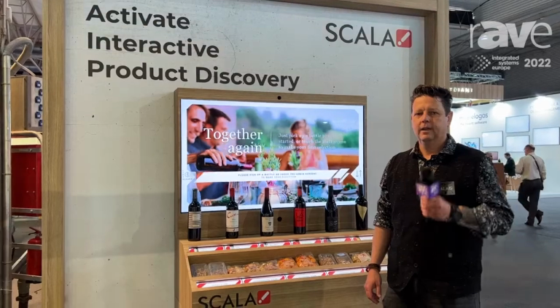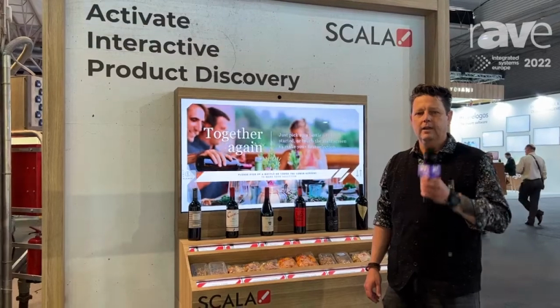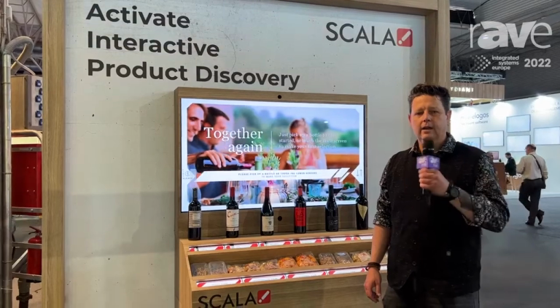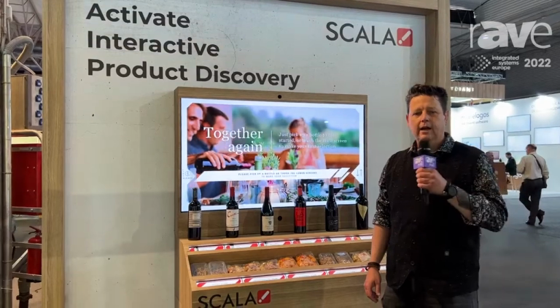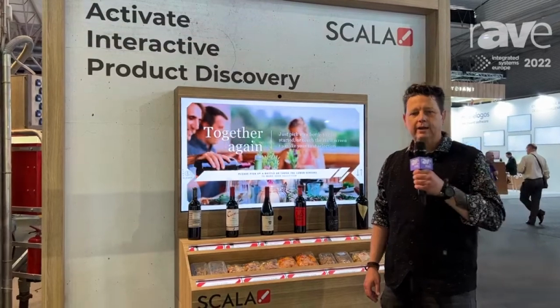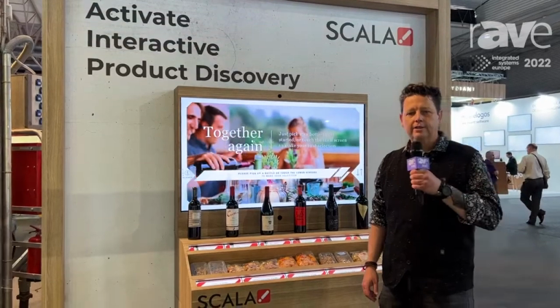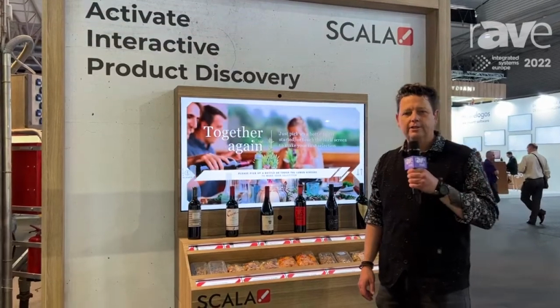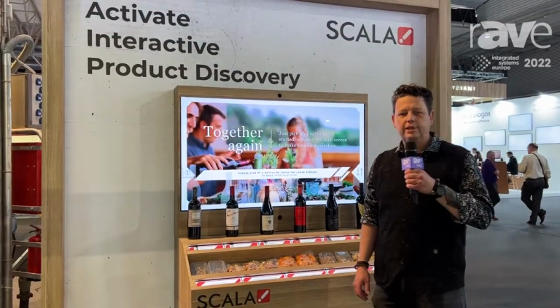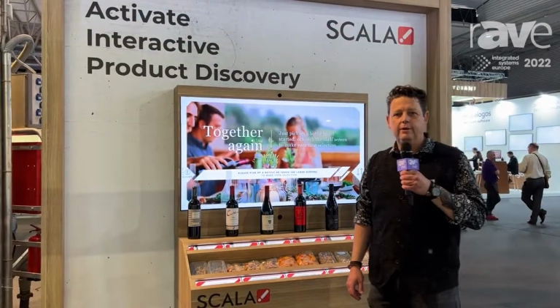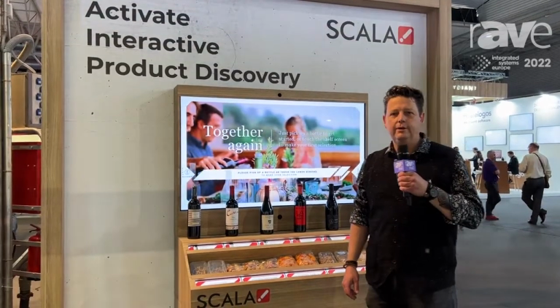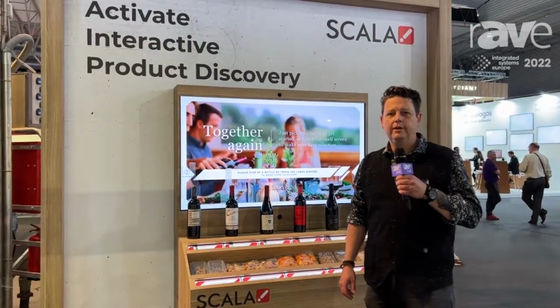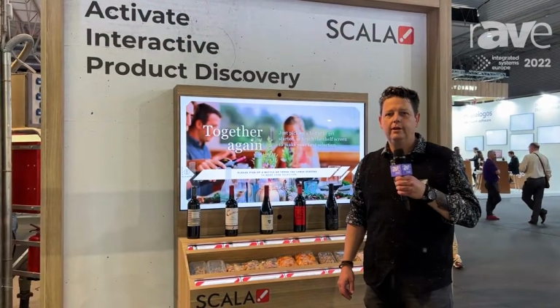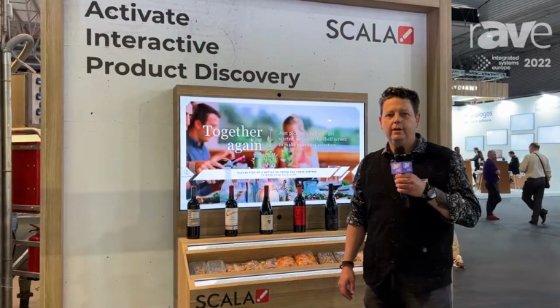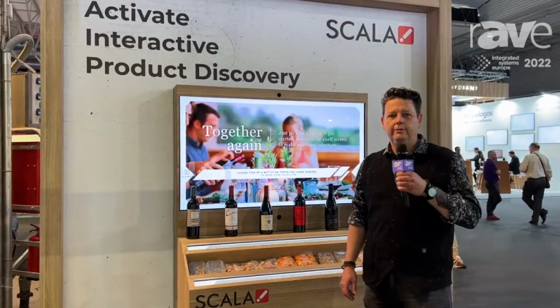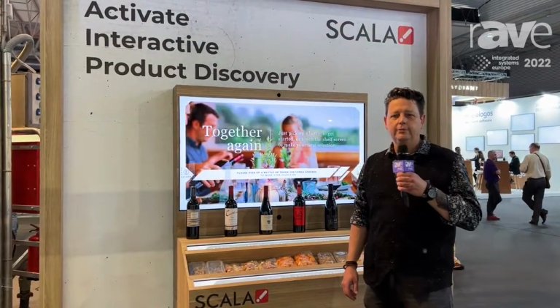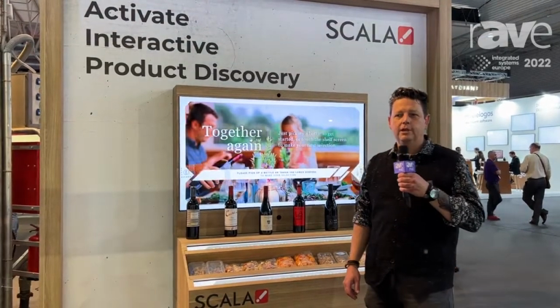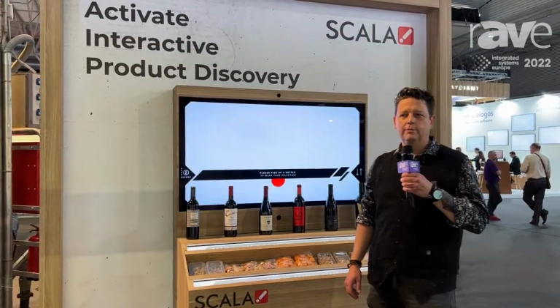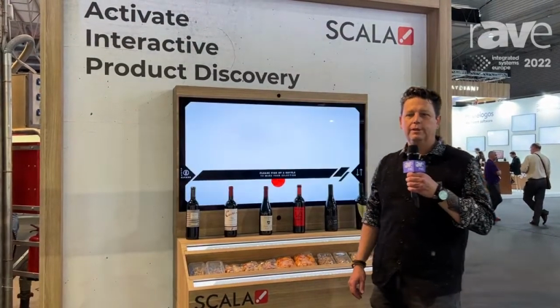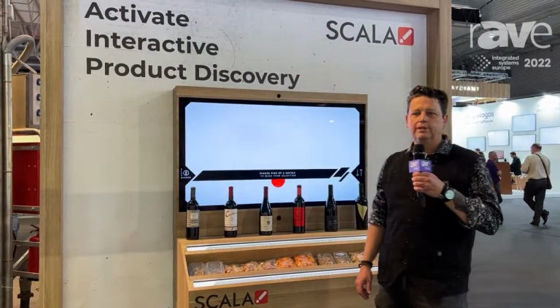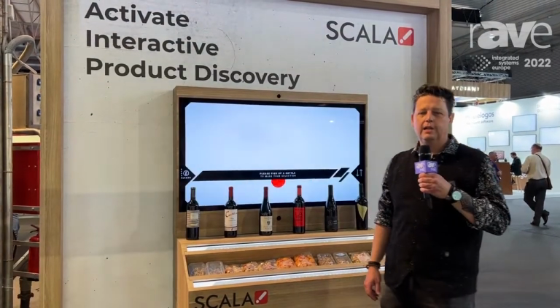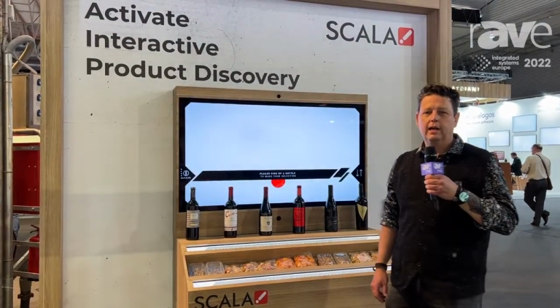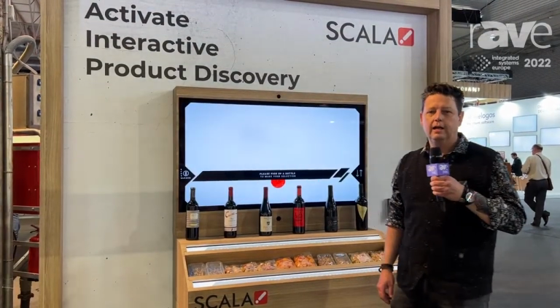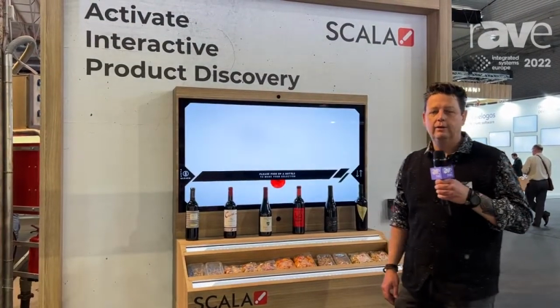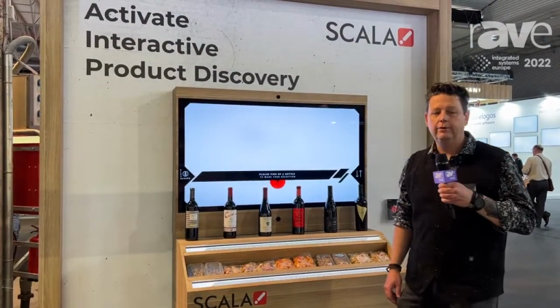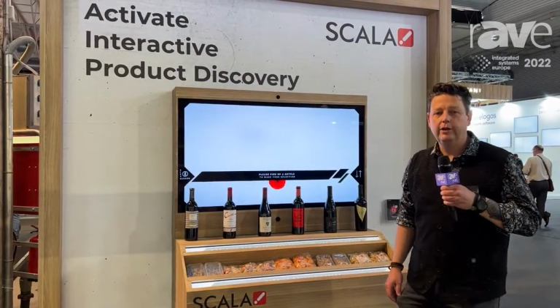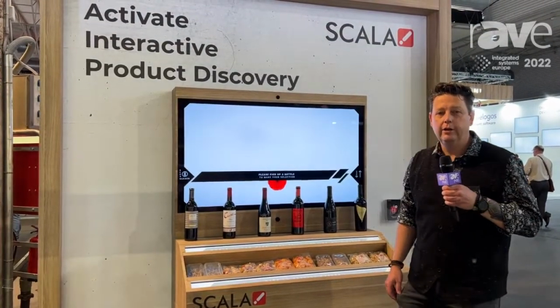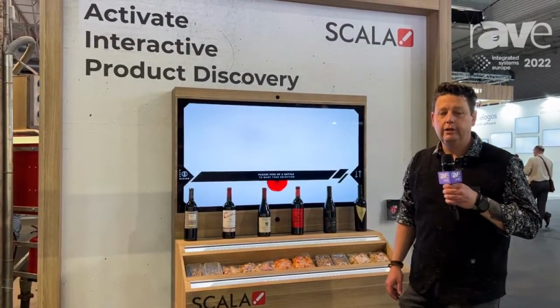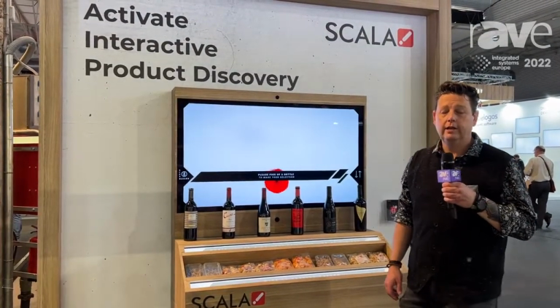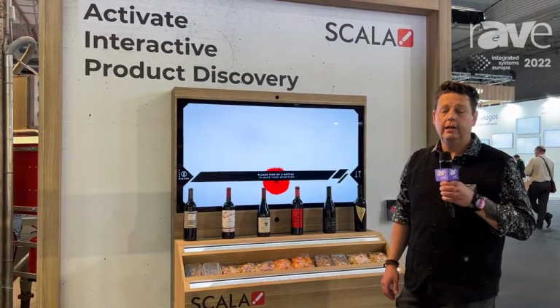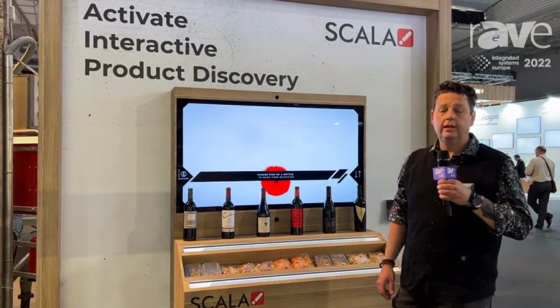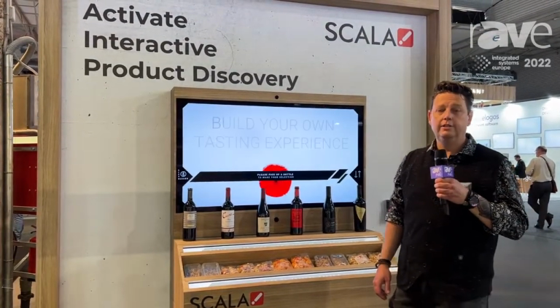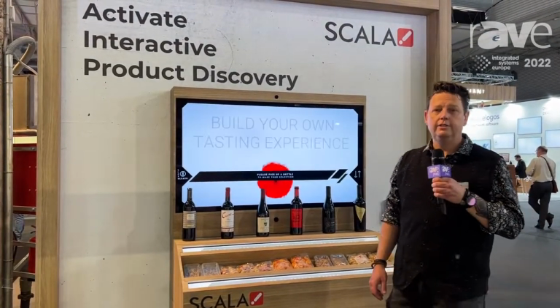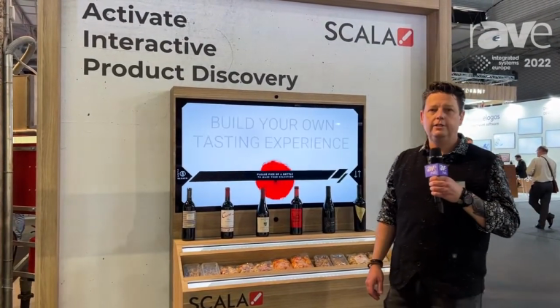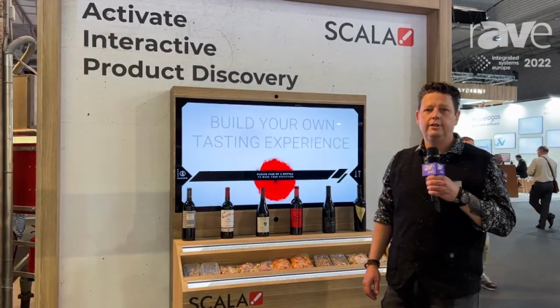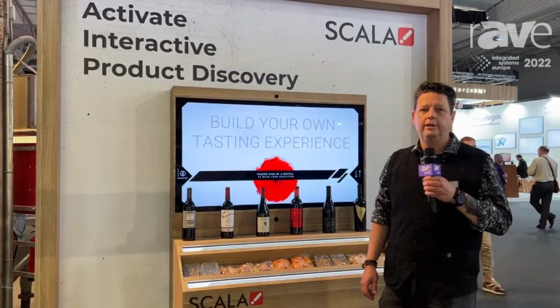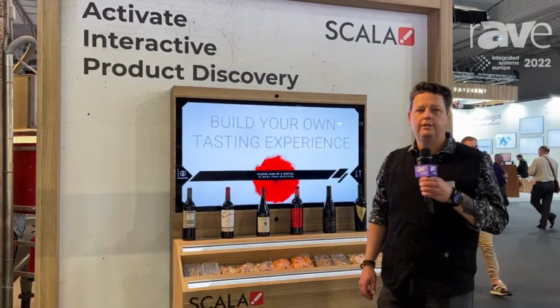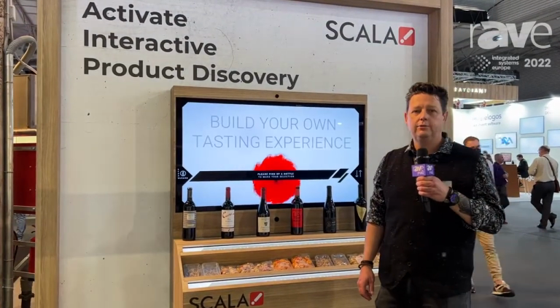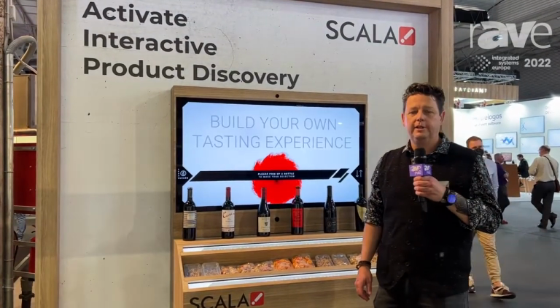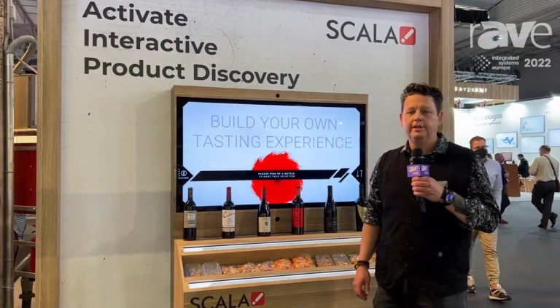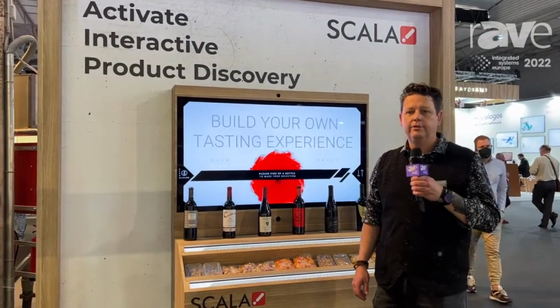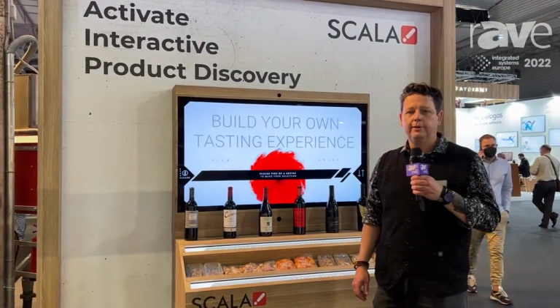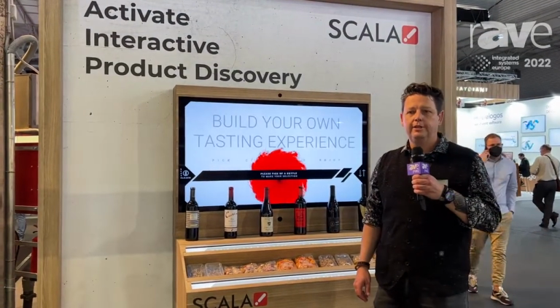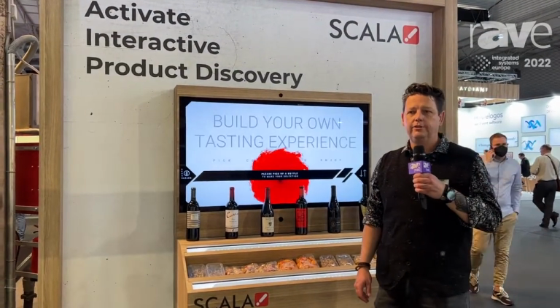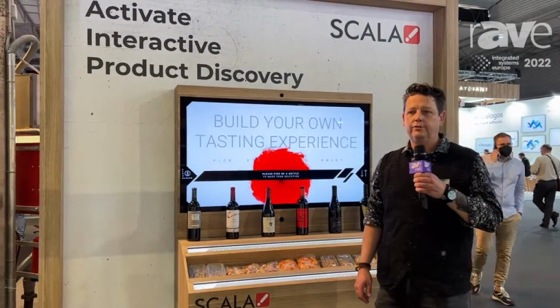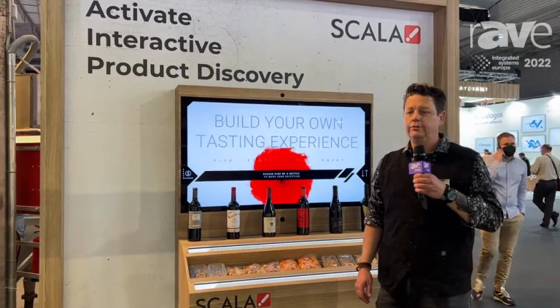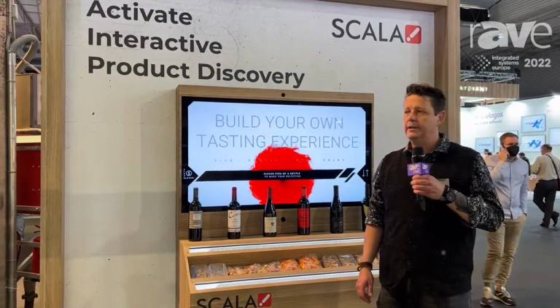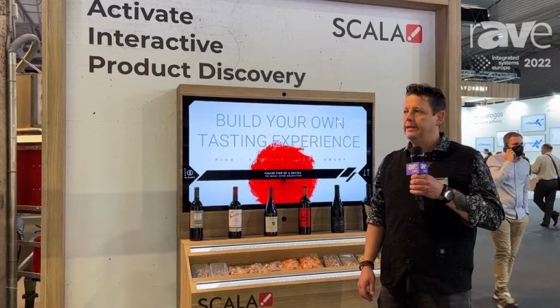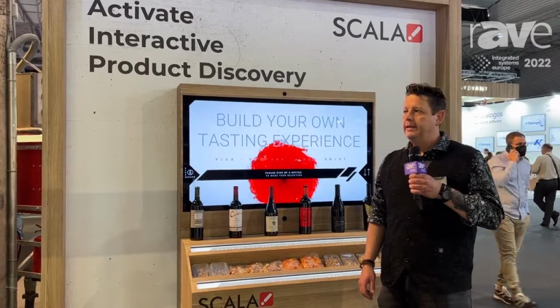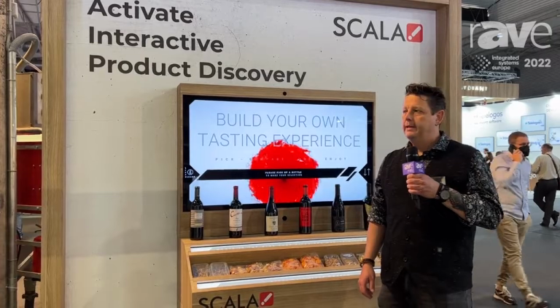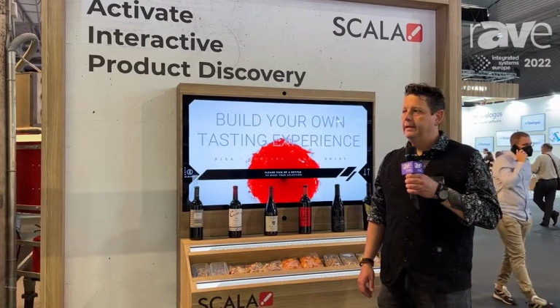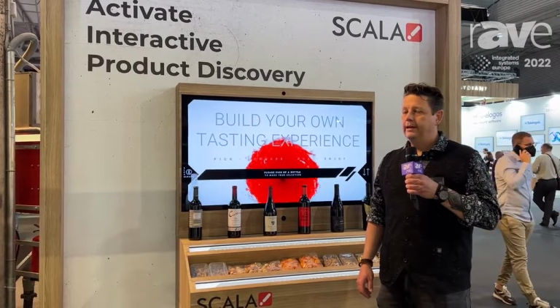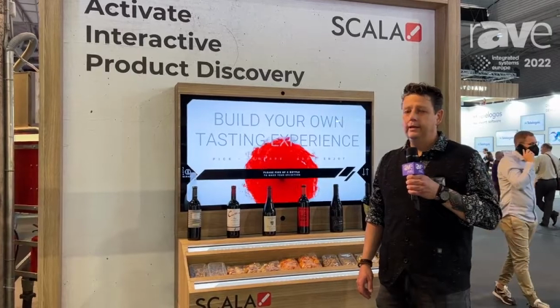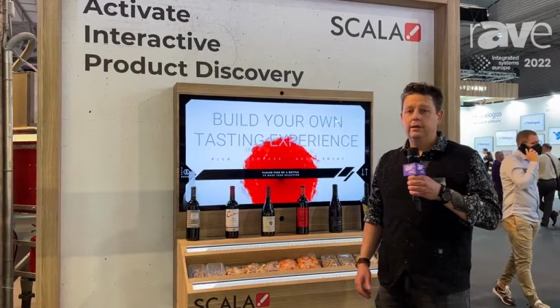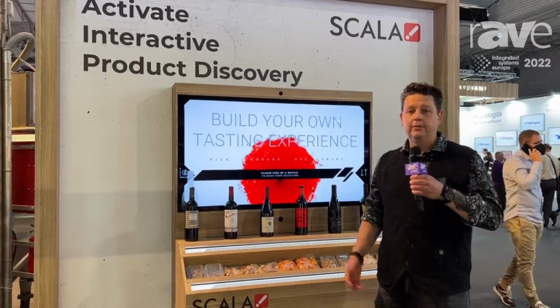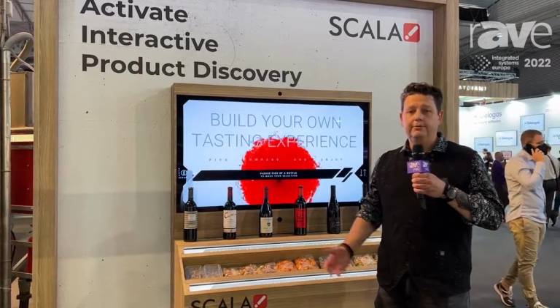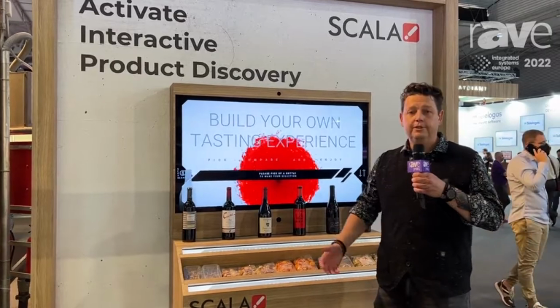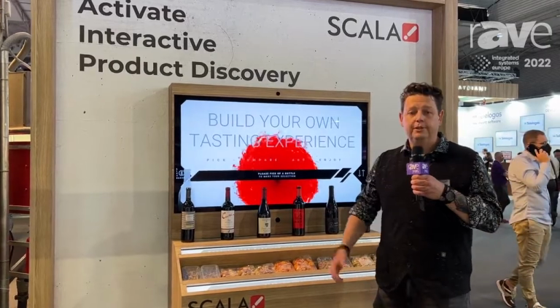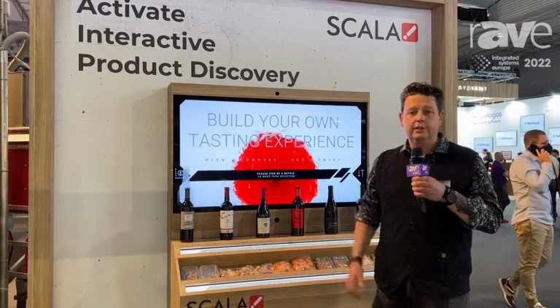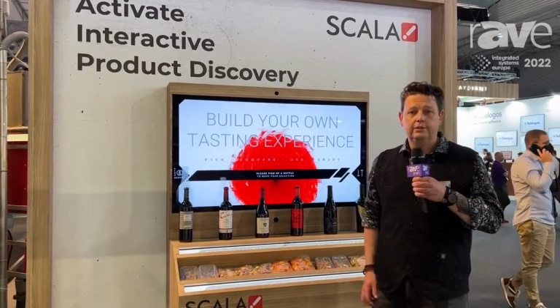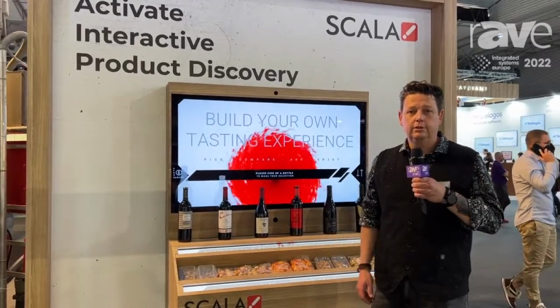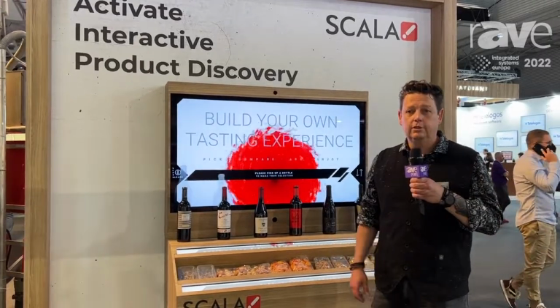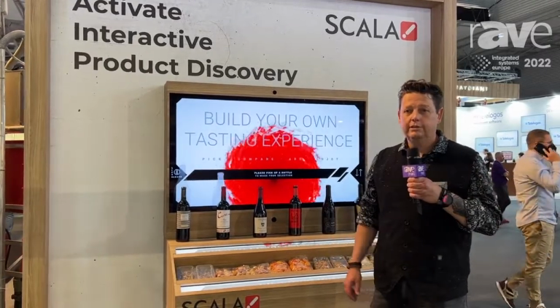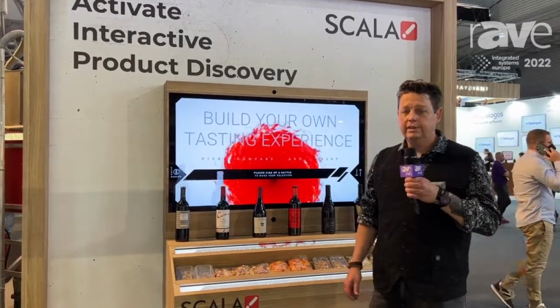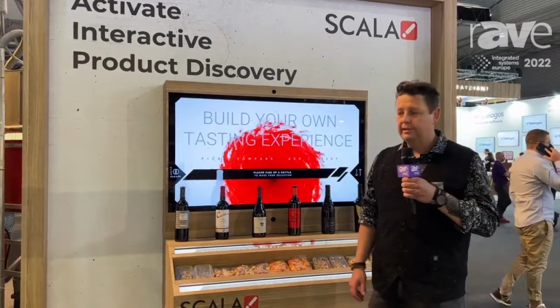Hi, this is Harry from the company Scala. We are at ISE 2022. Come and visit us in Hall 6.